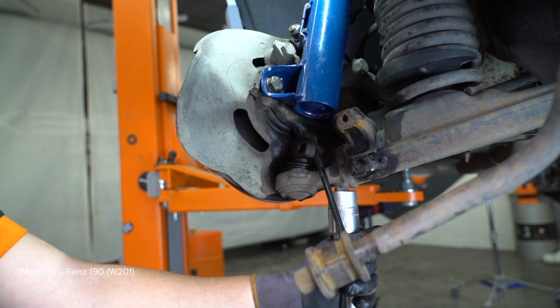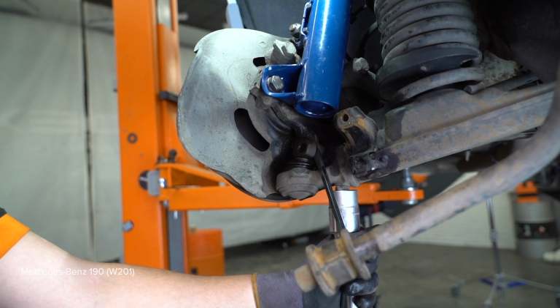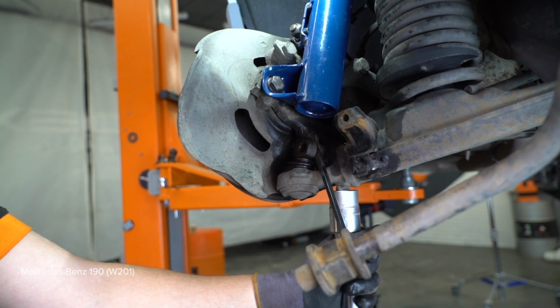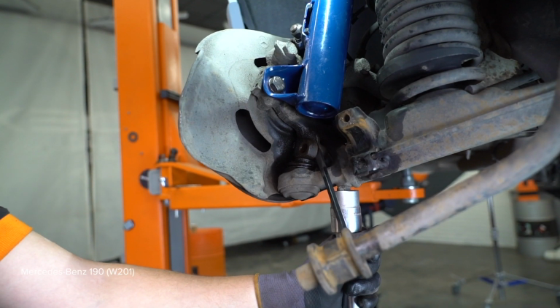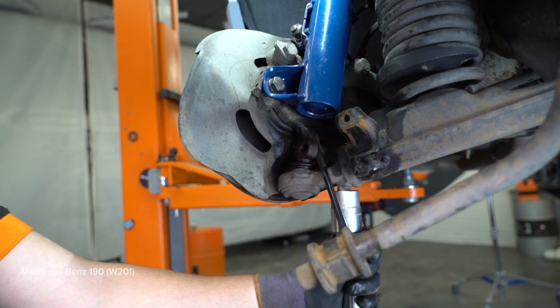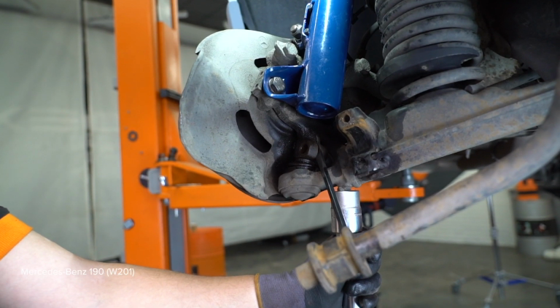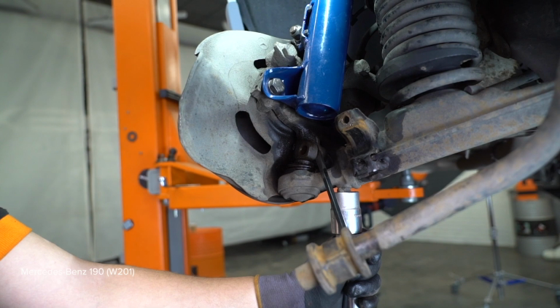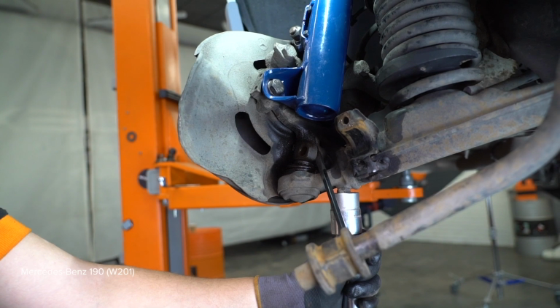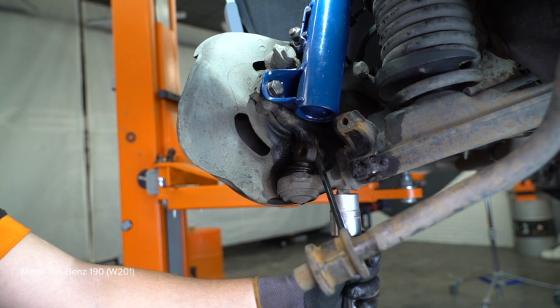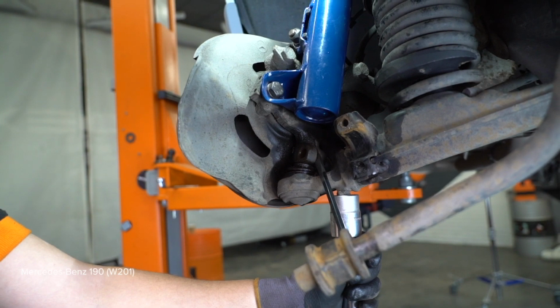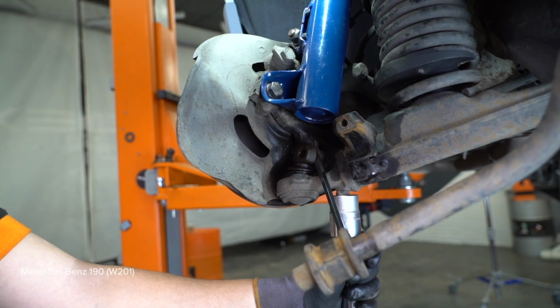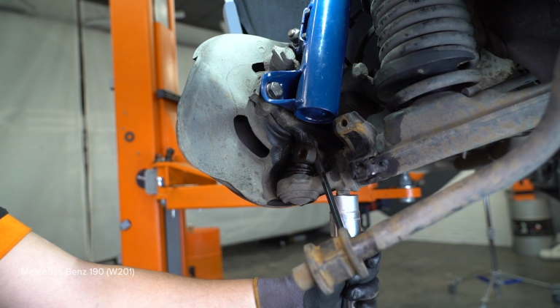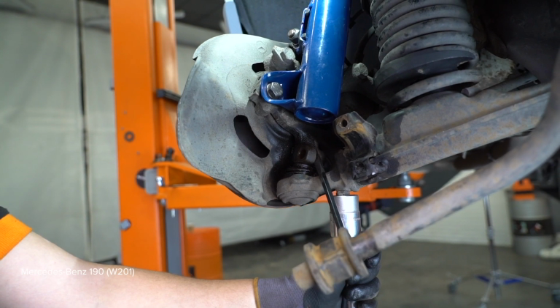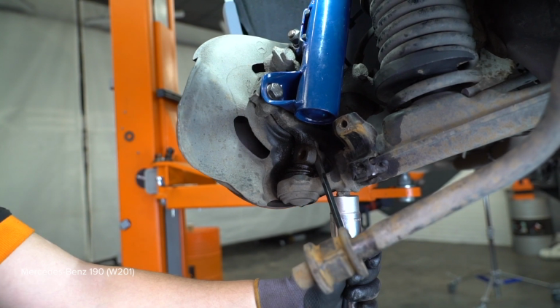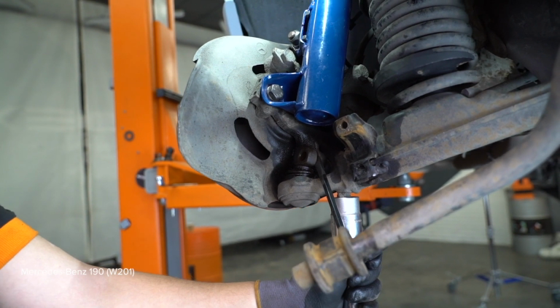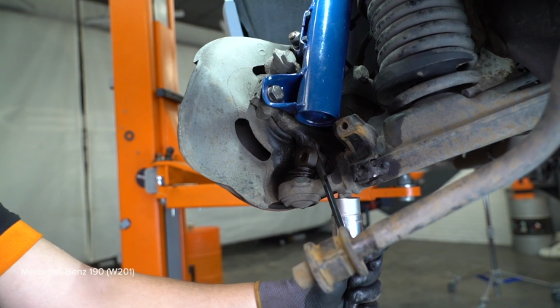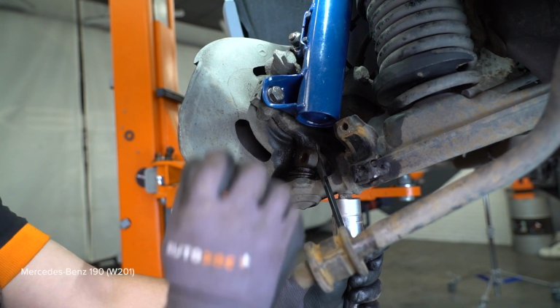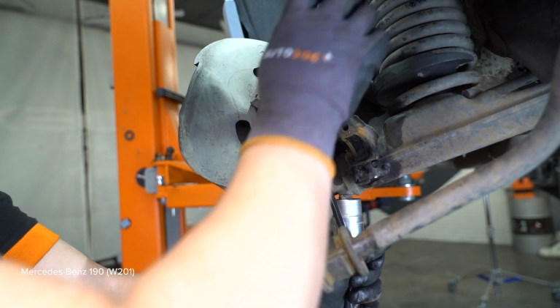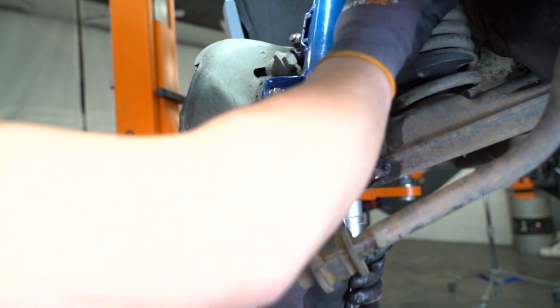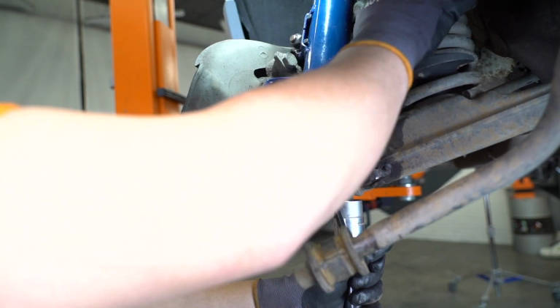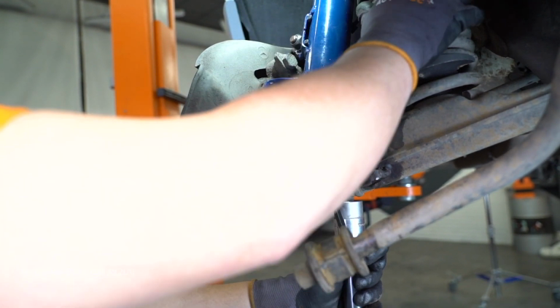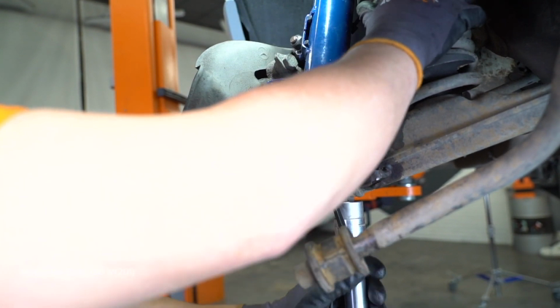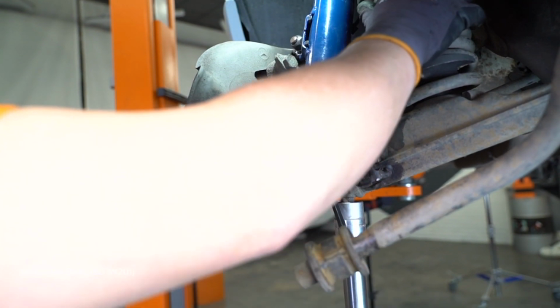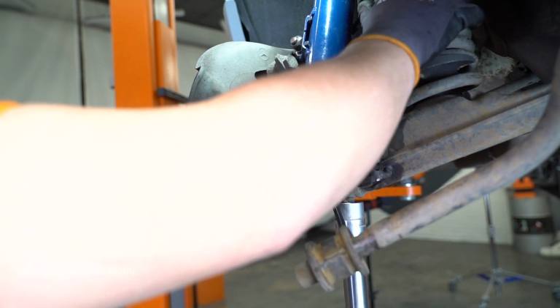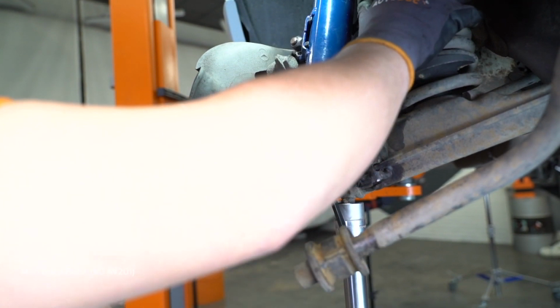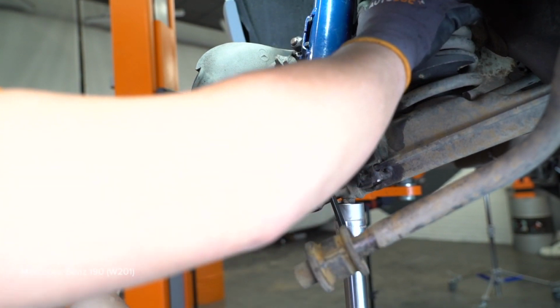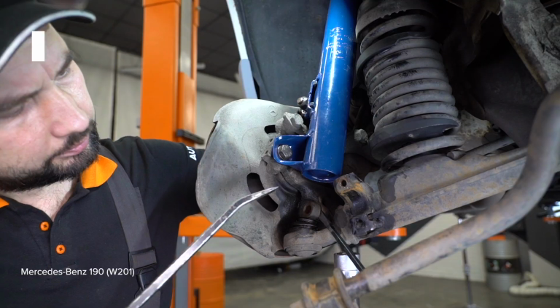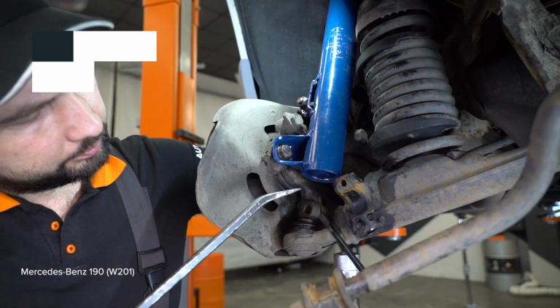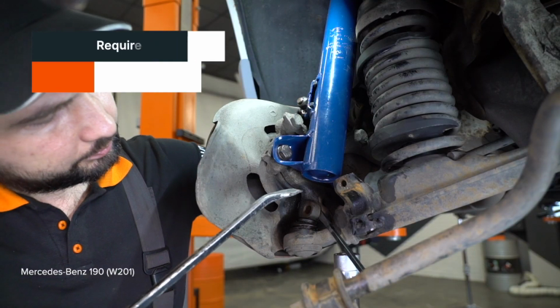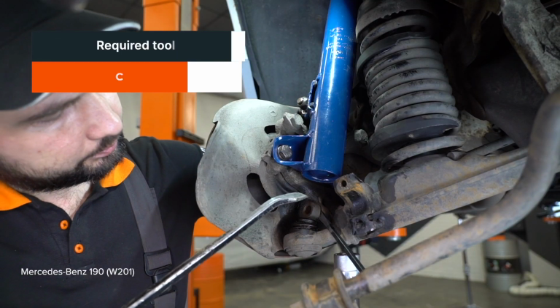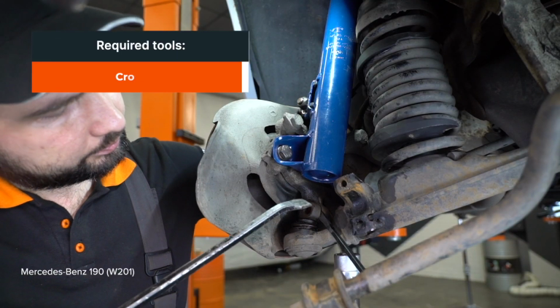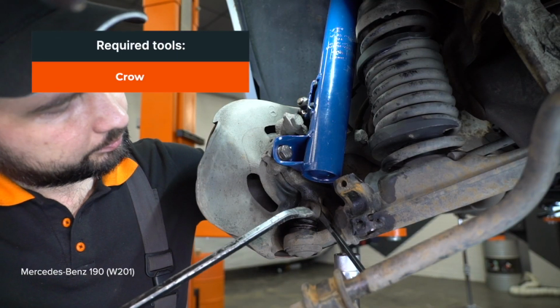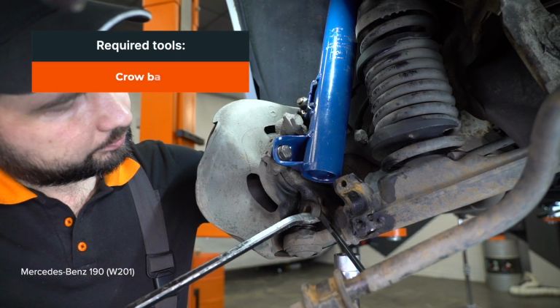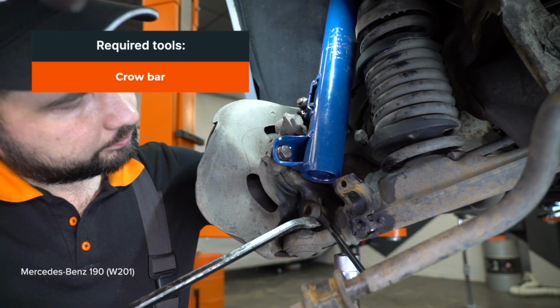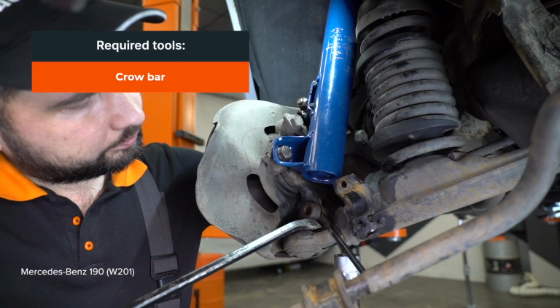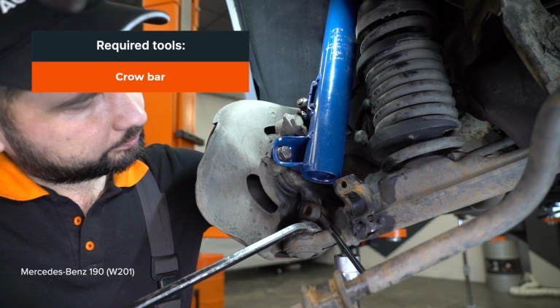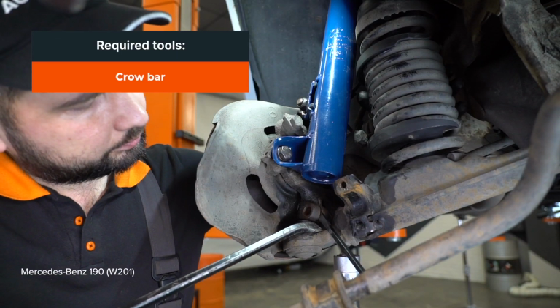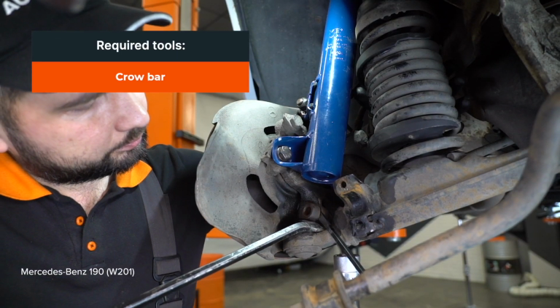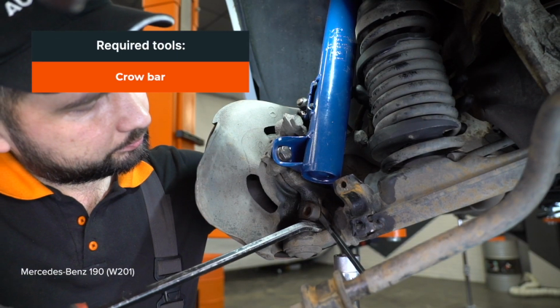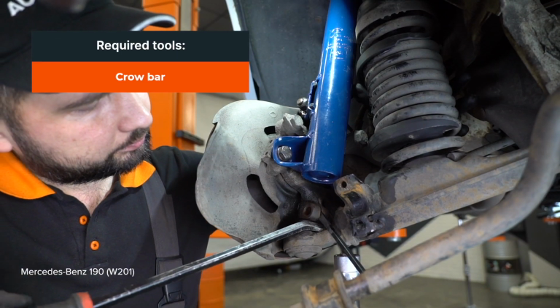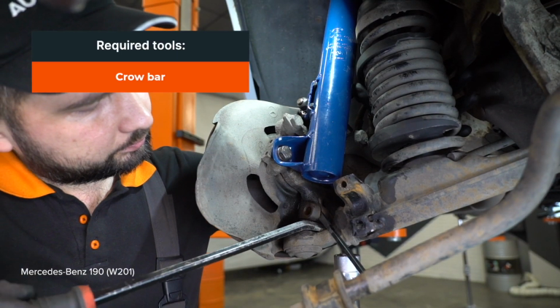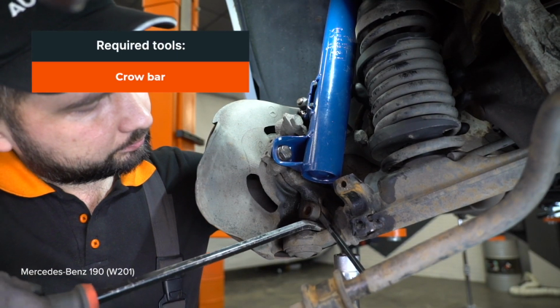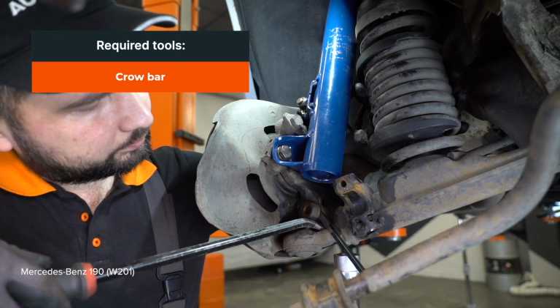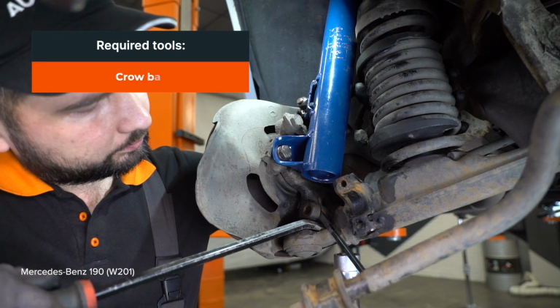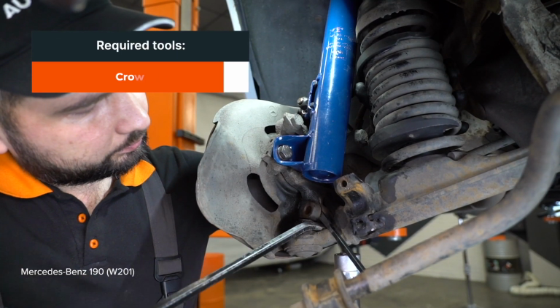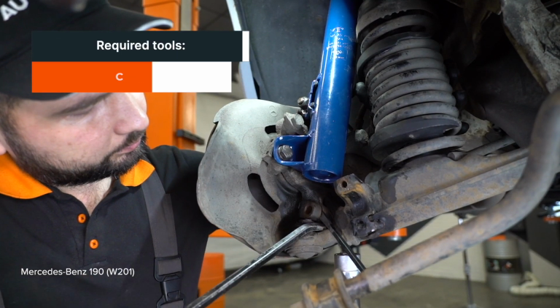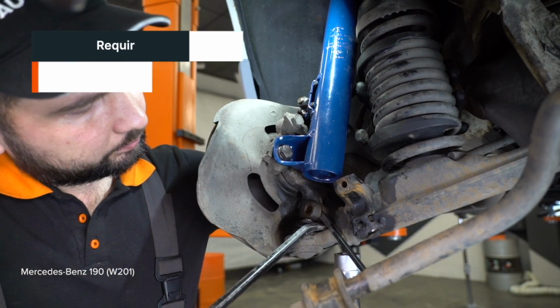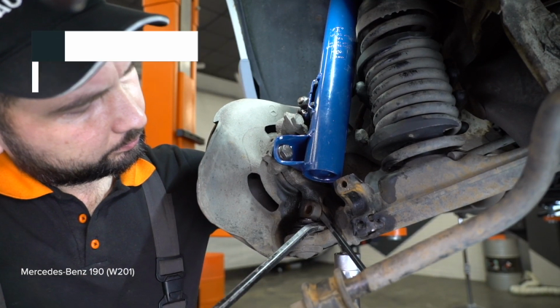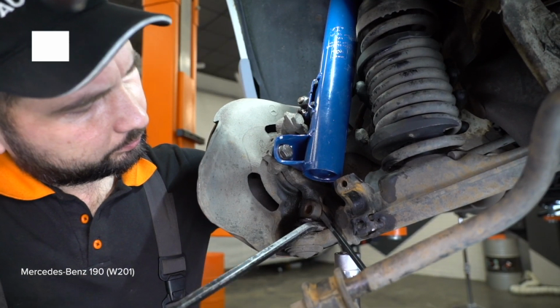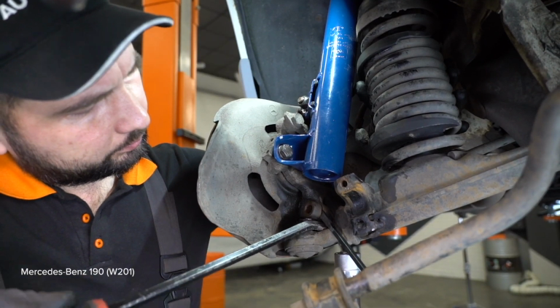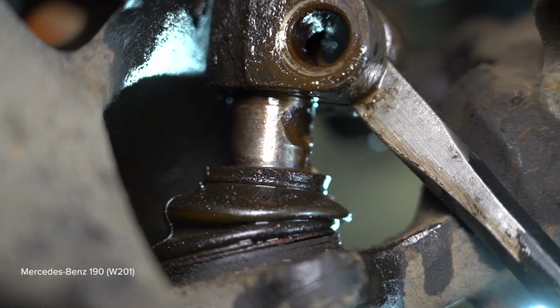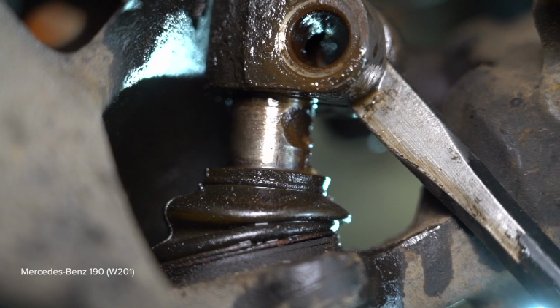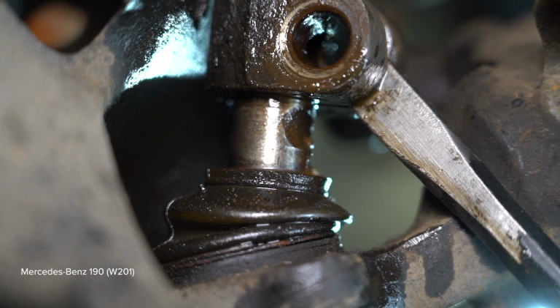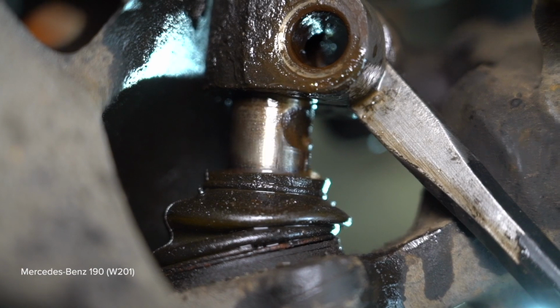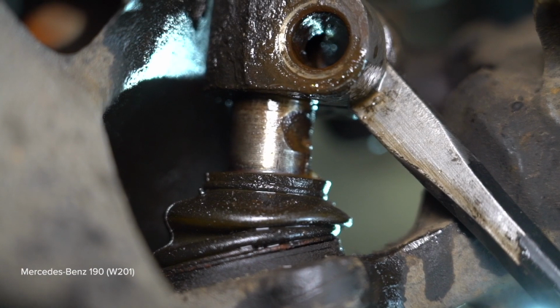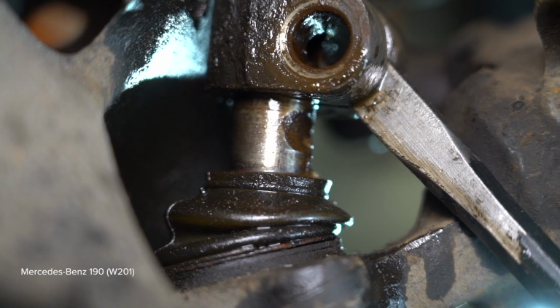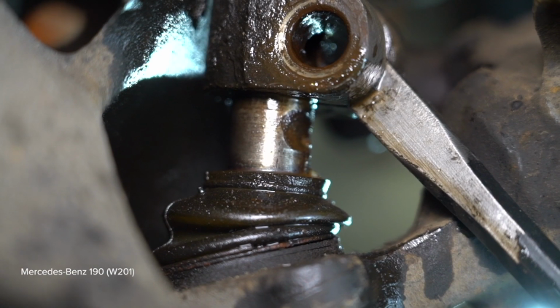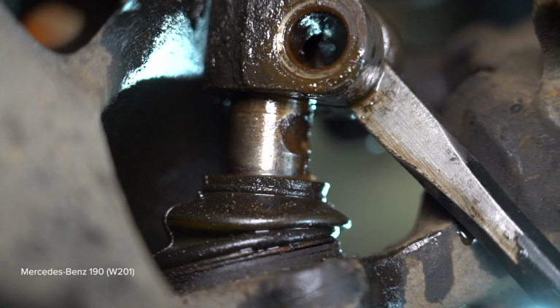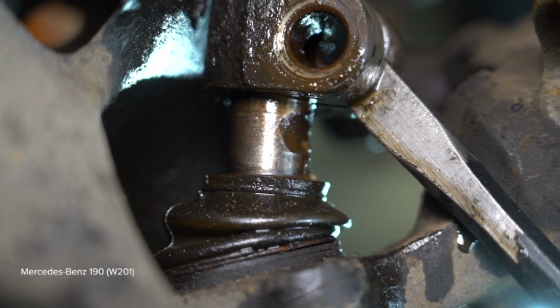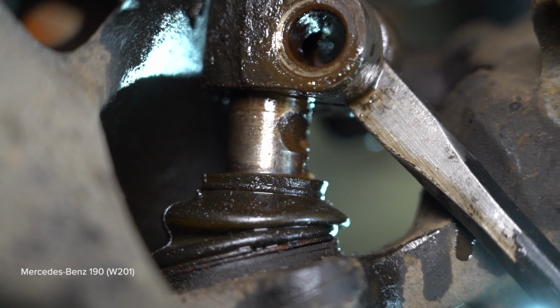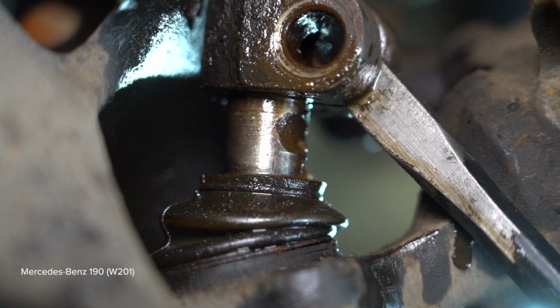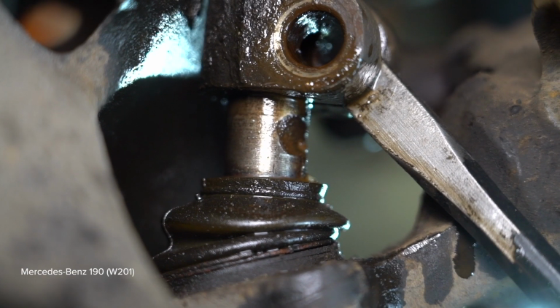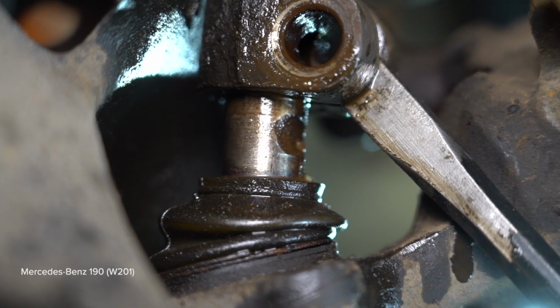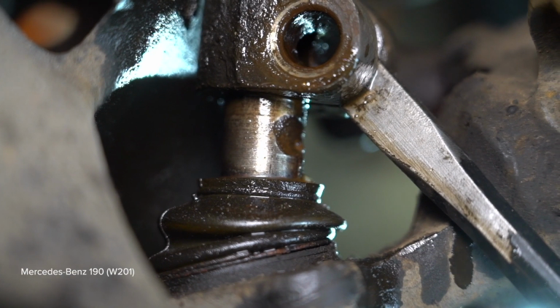Install the brake system. Install the brake system. Install the brake system. Install the brake system.